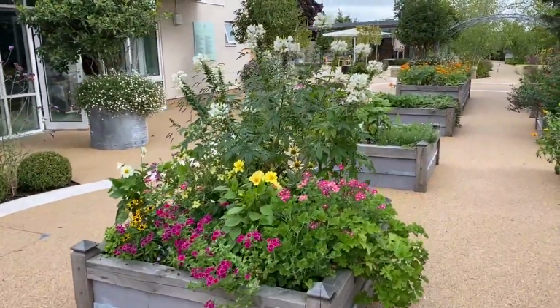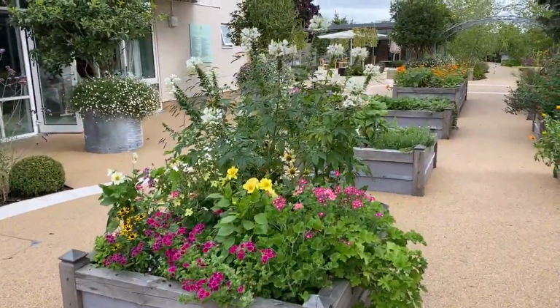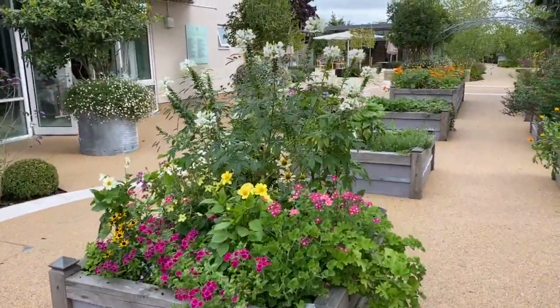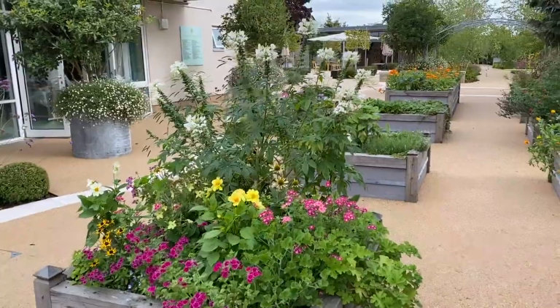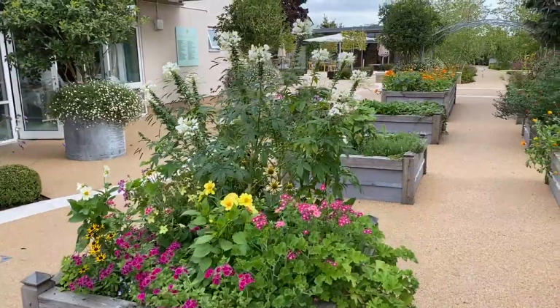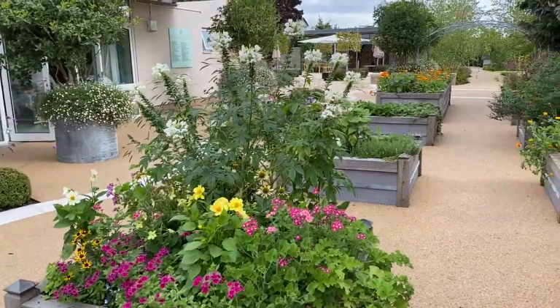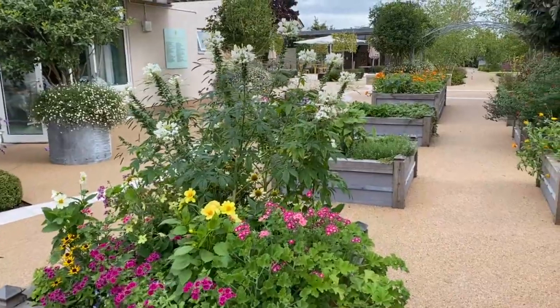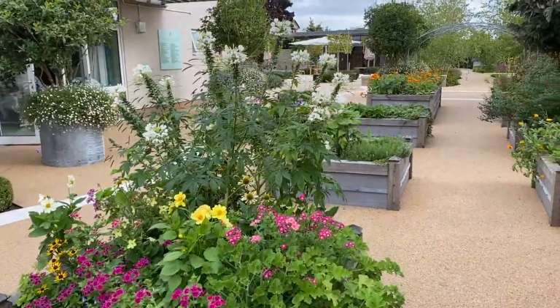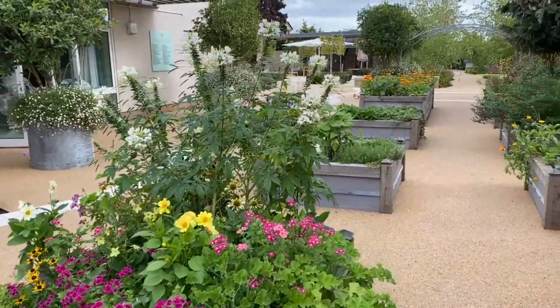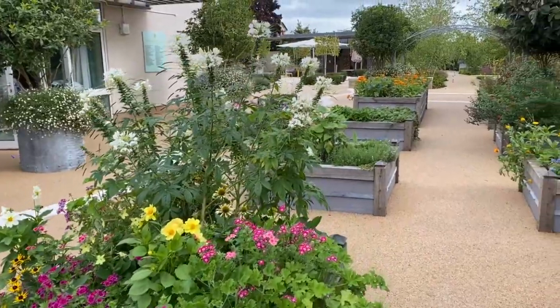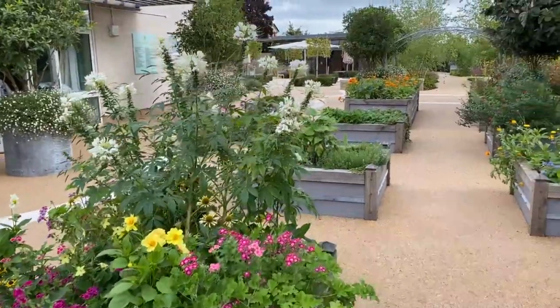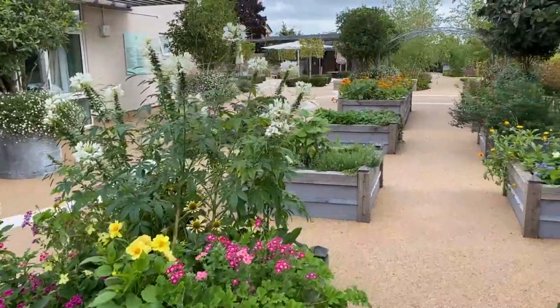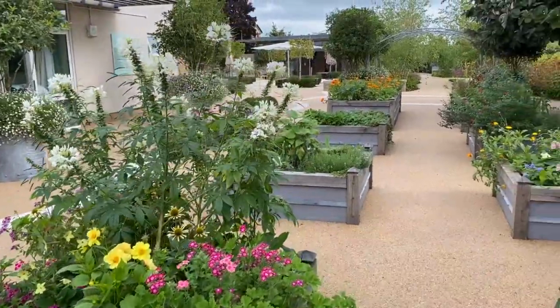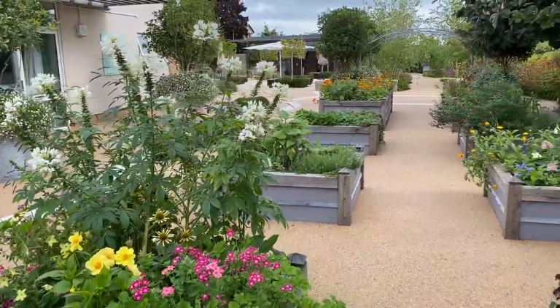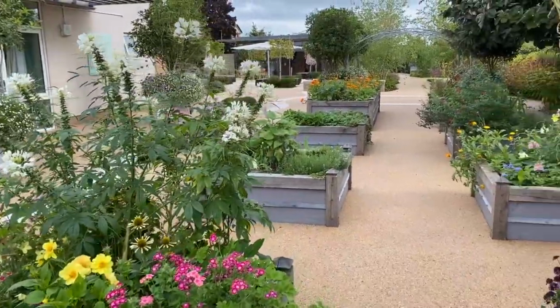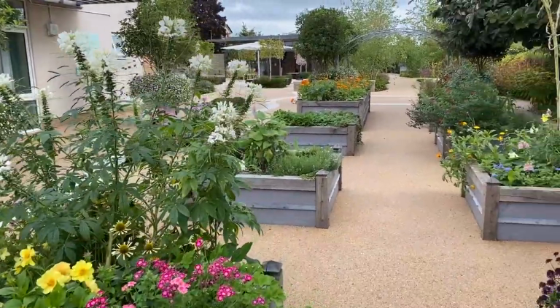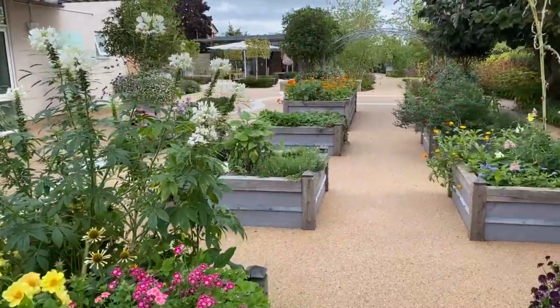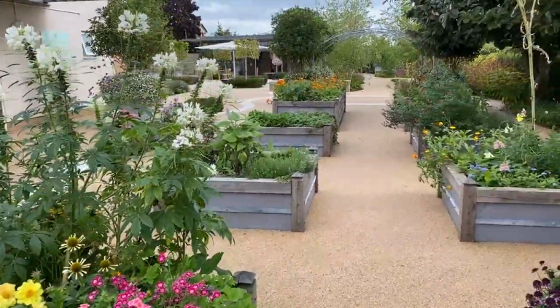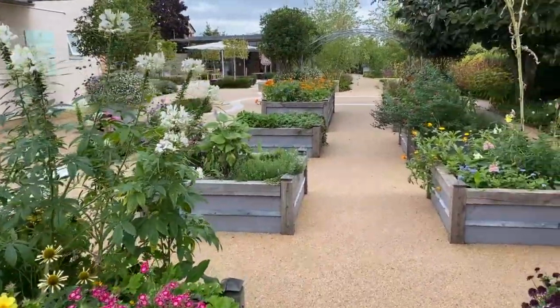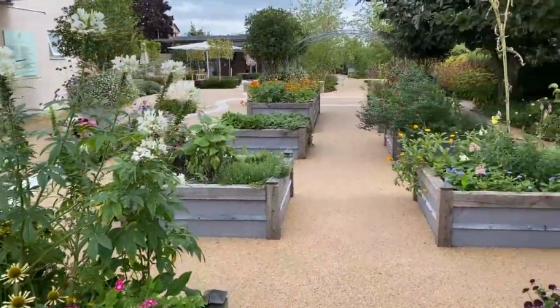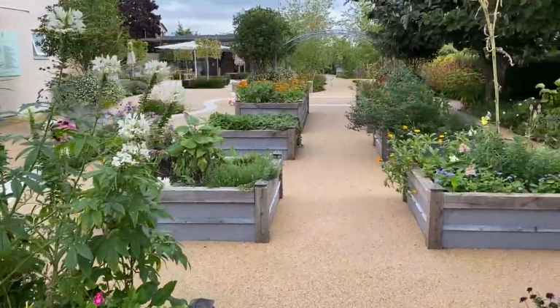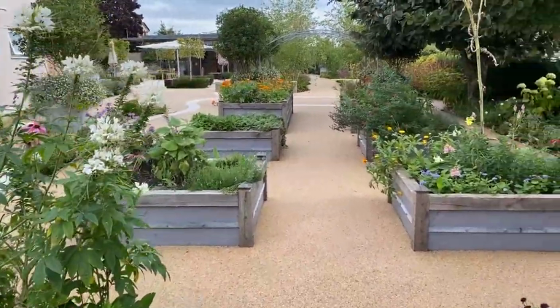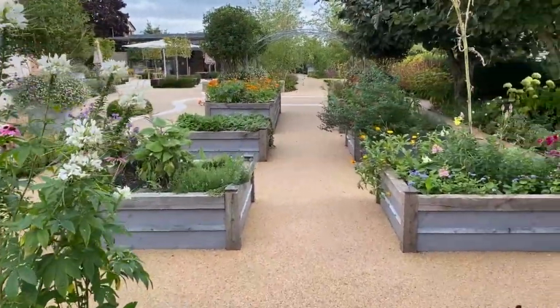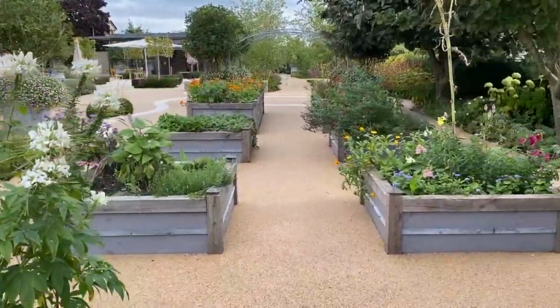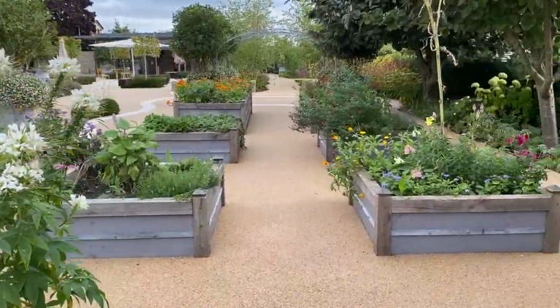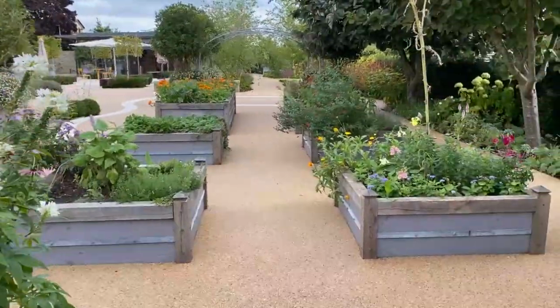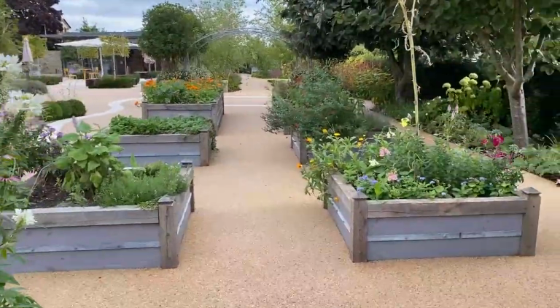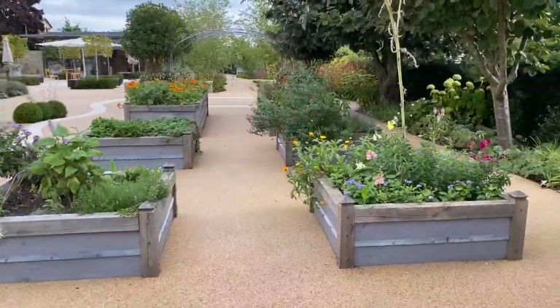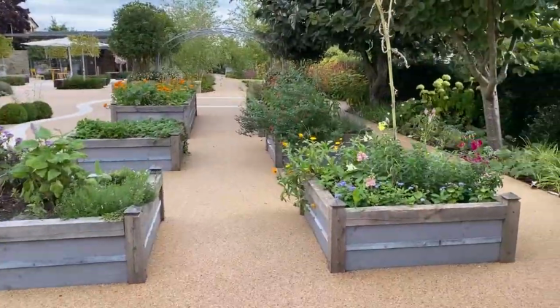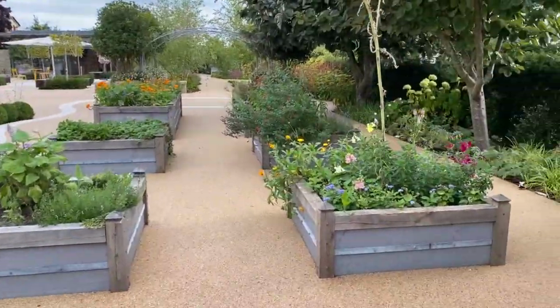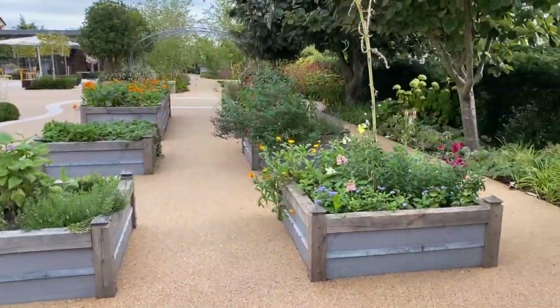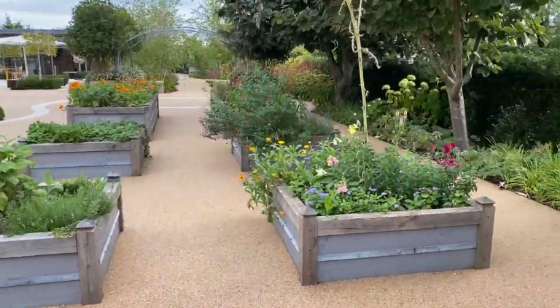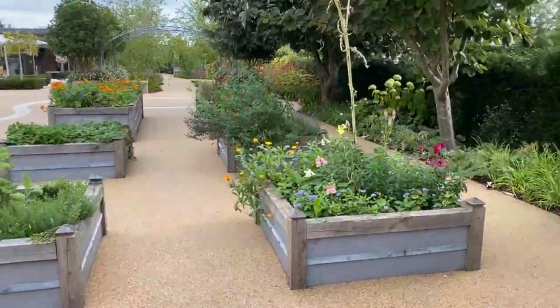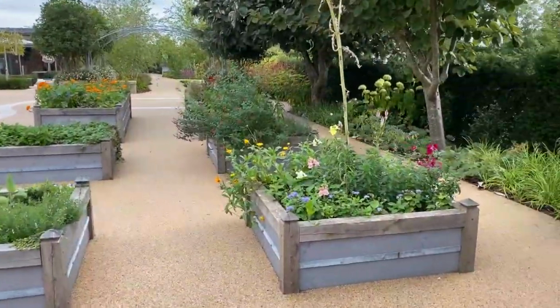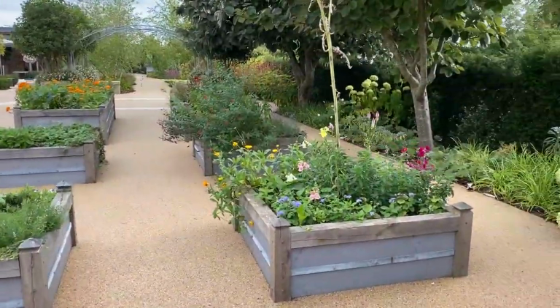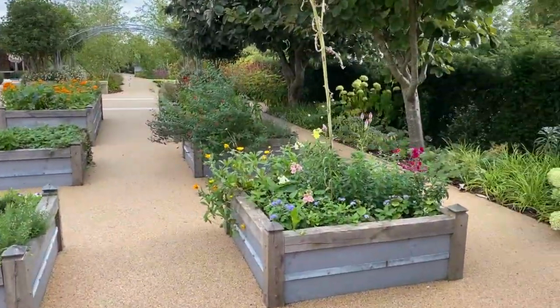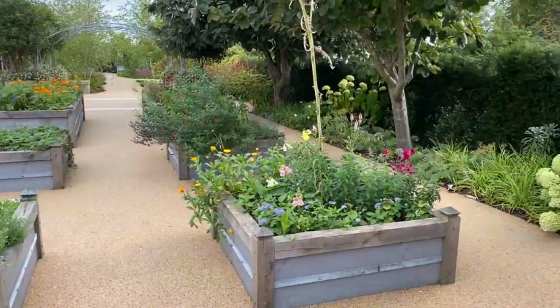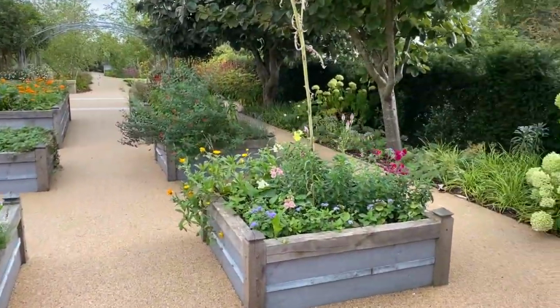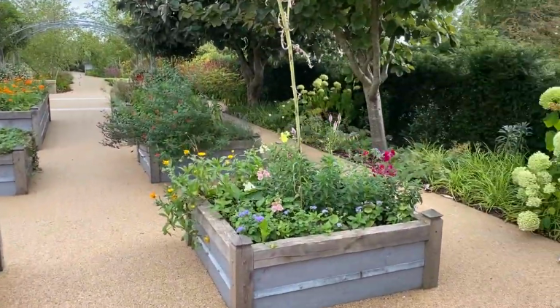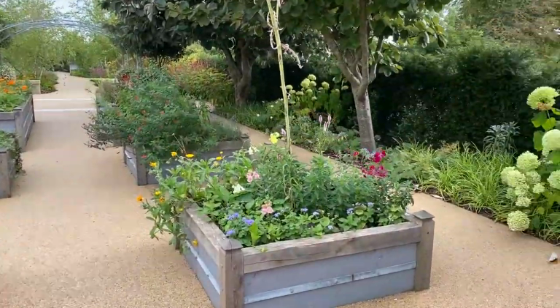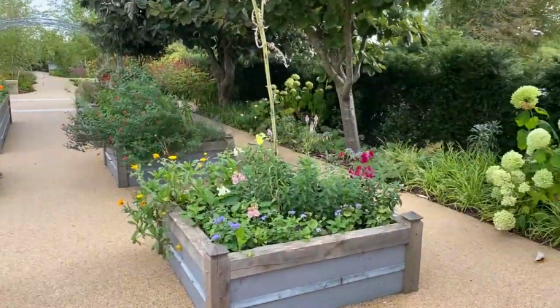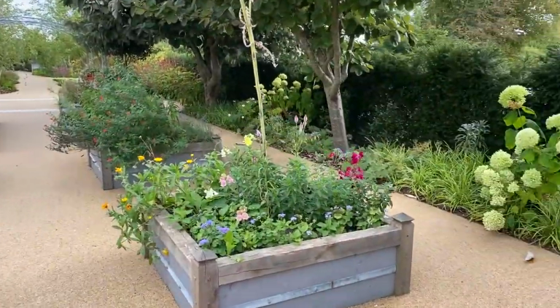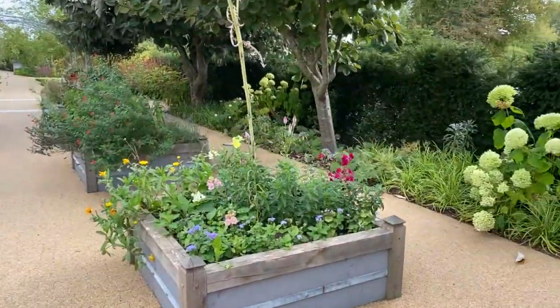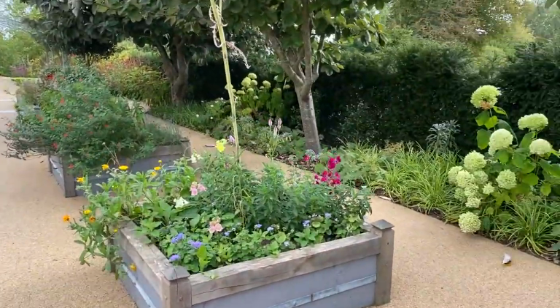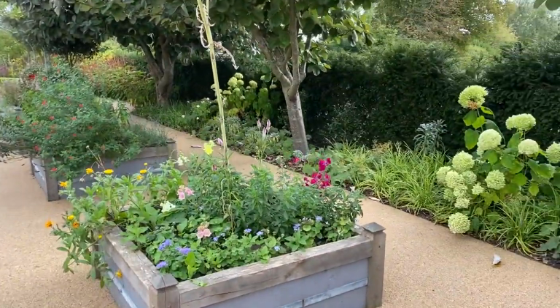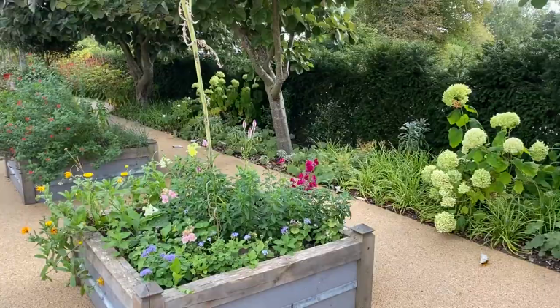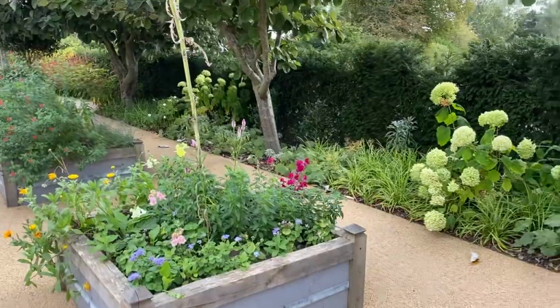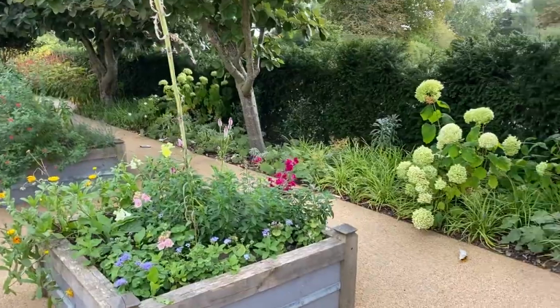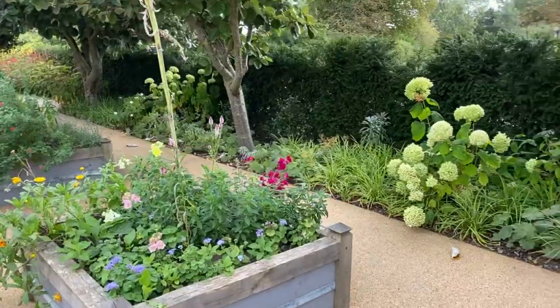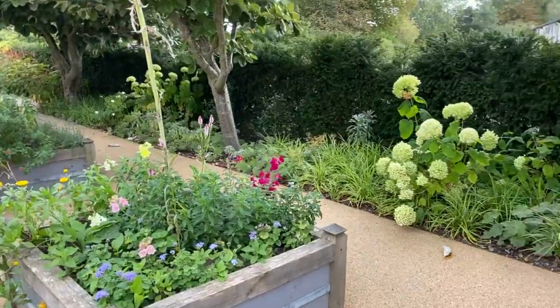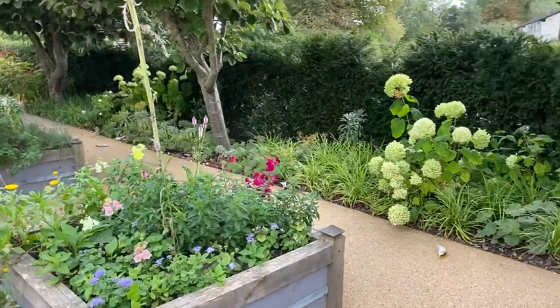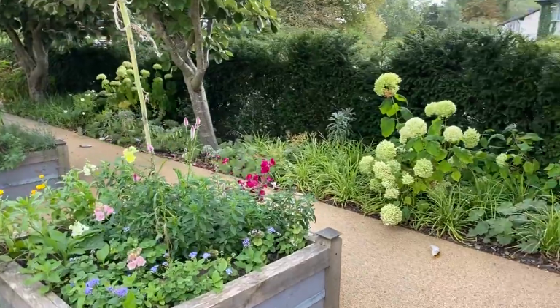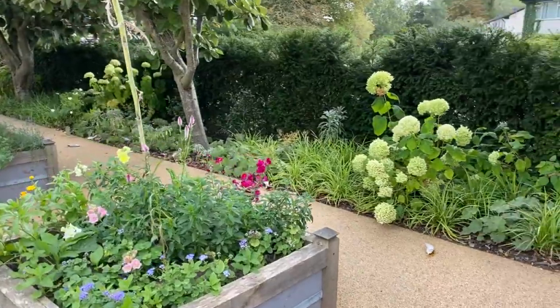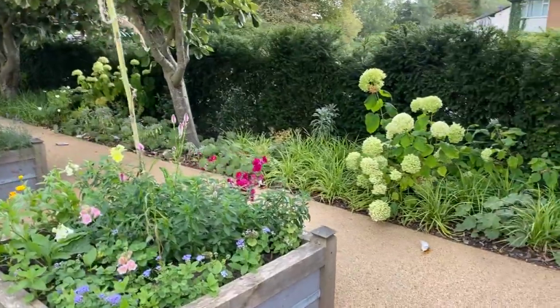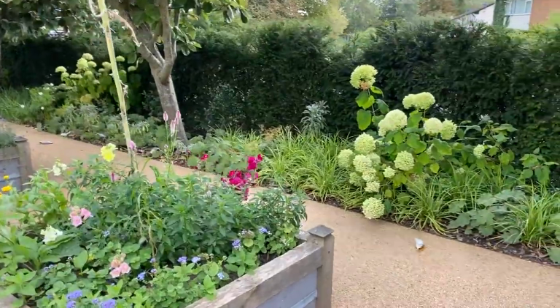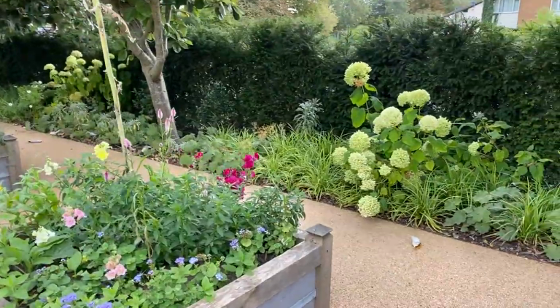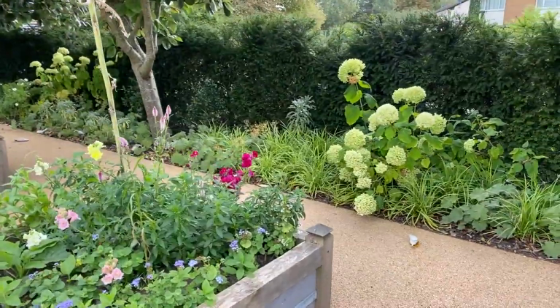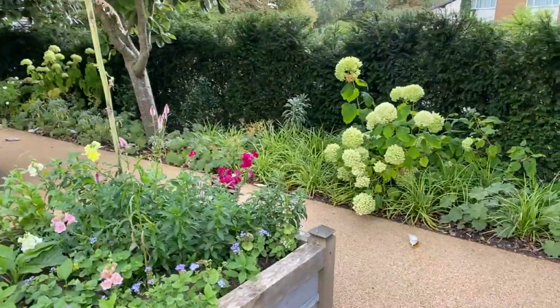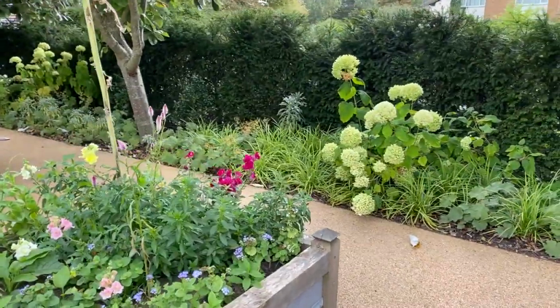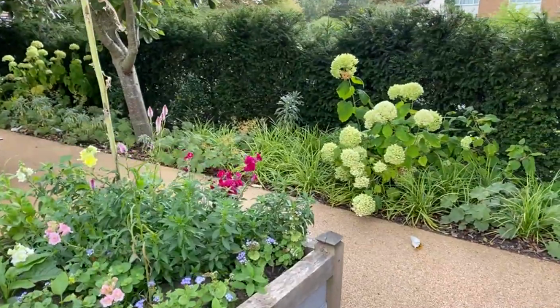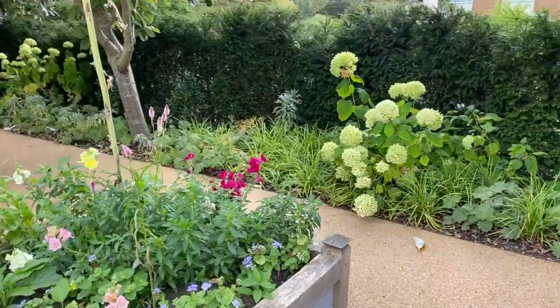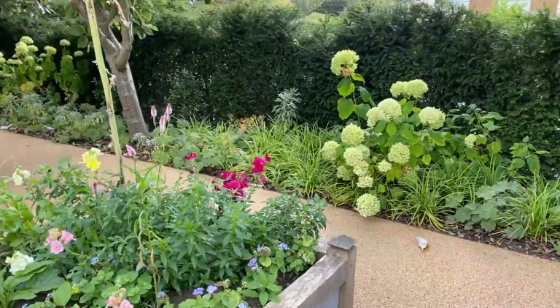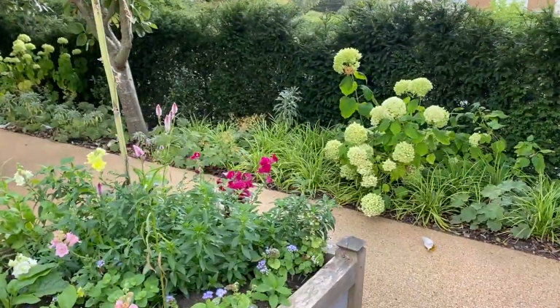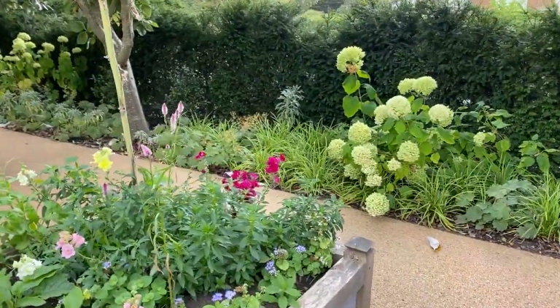To the right you can see these tall yew hedges which give a bit of privacy and shelter to the garden, and these fabulous Annabelle hydrangeas.